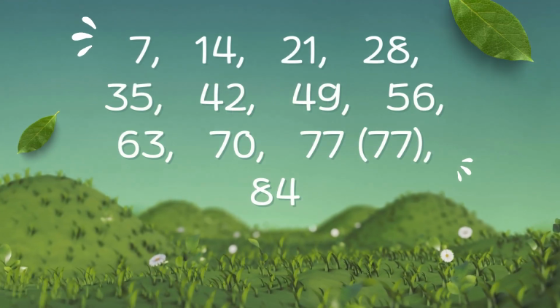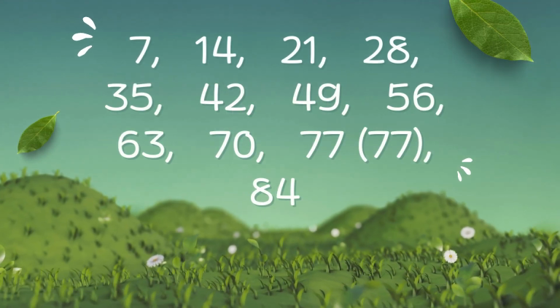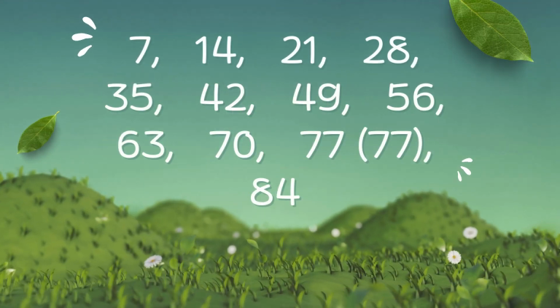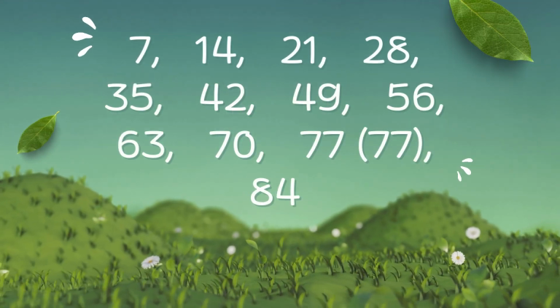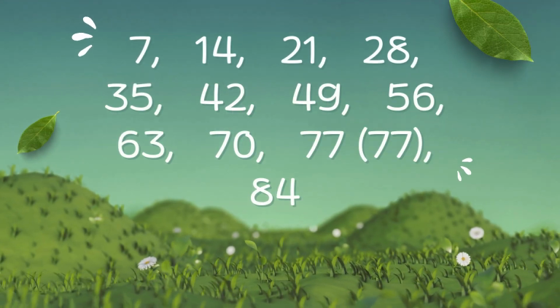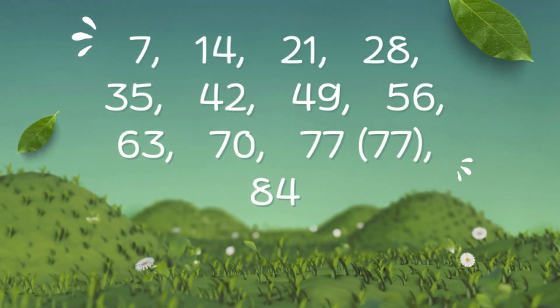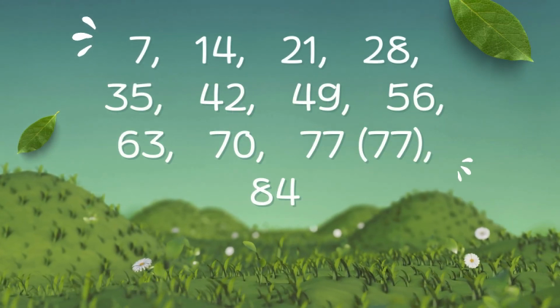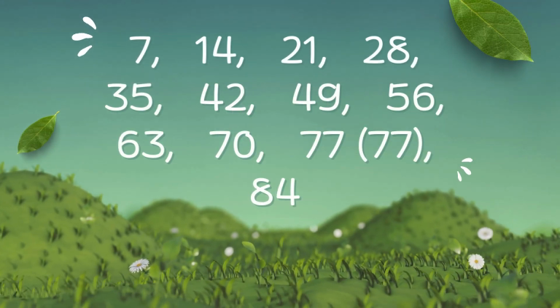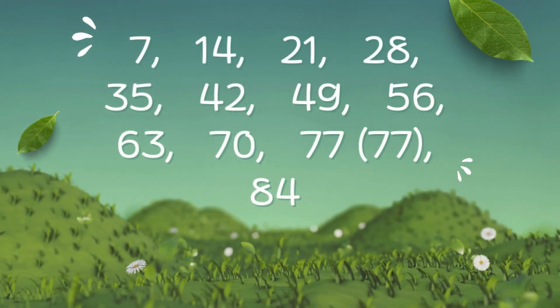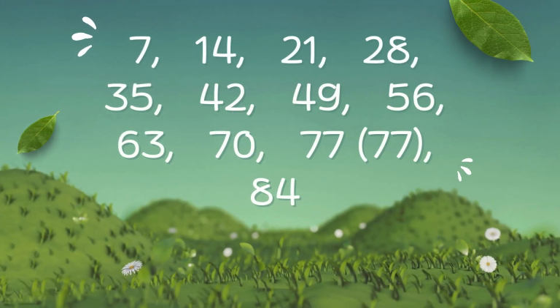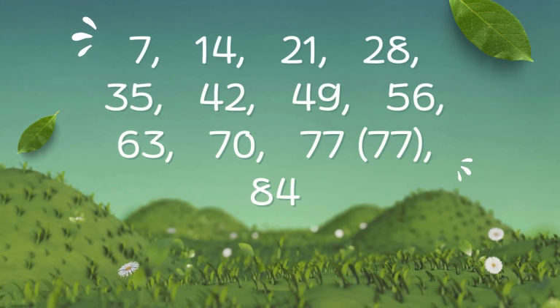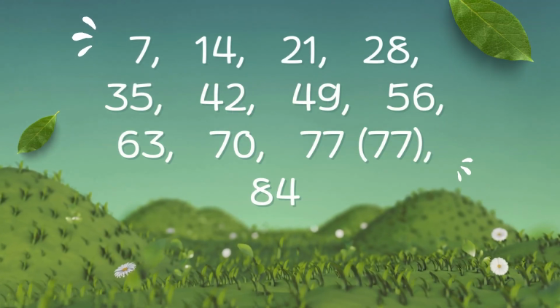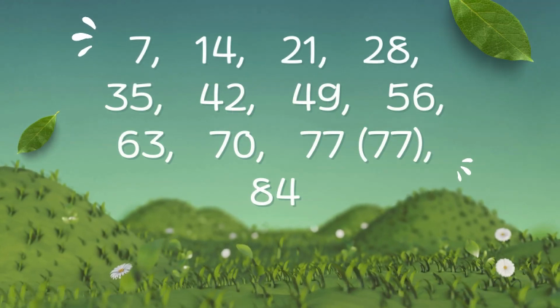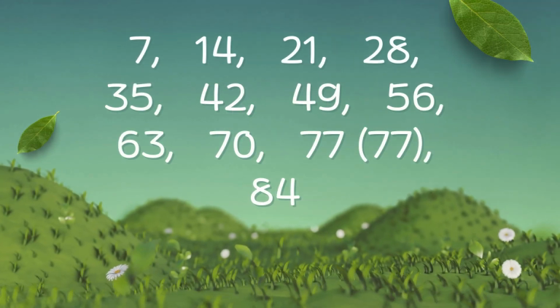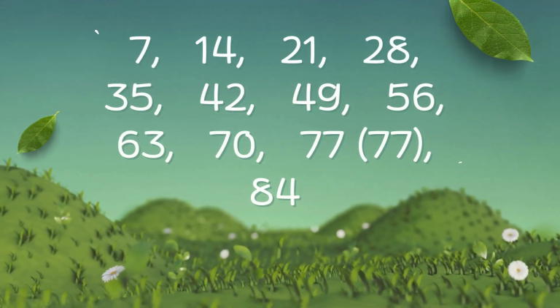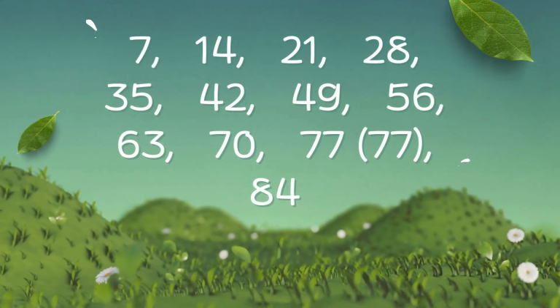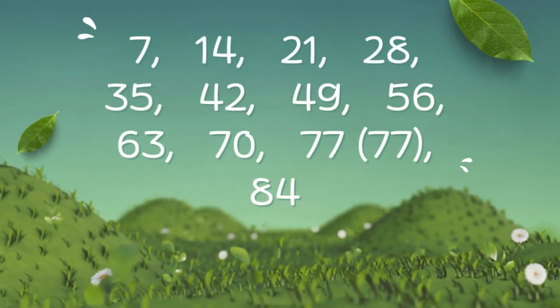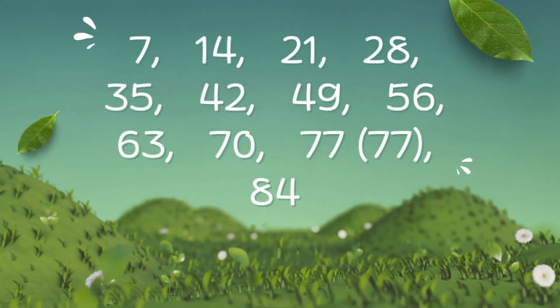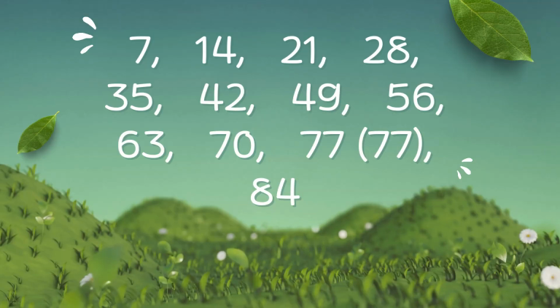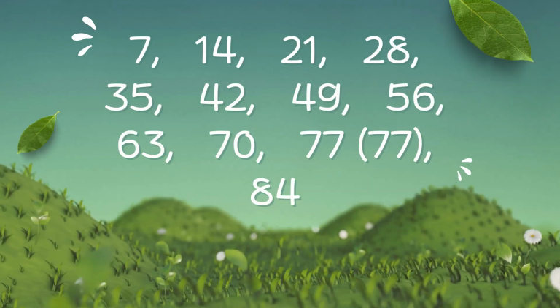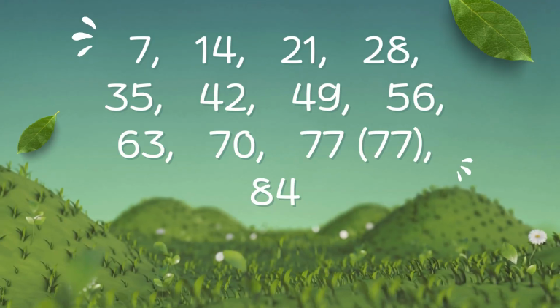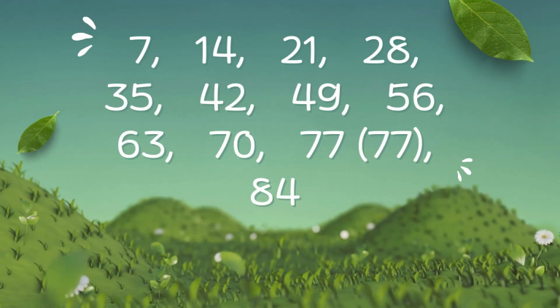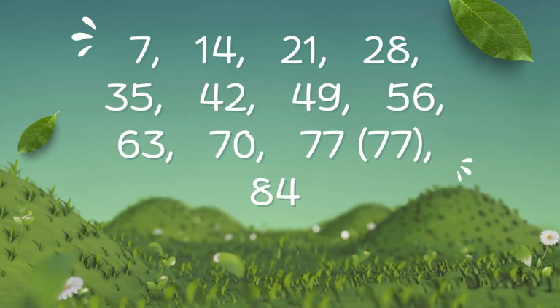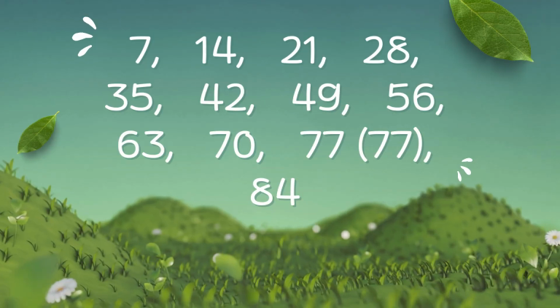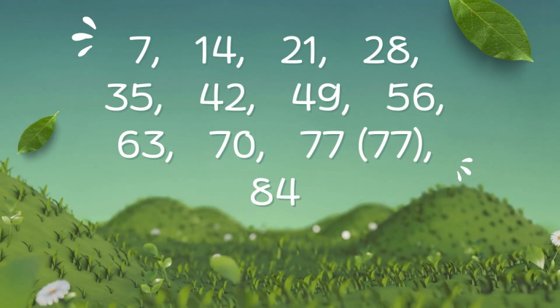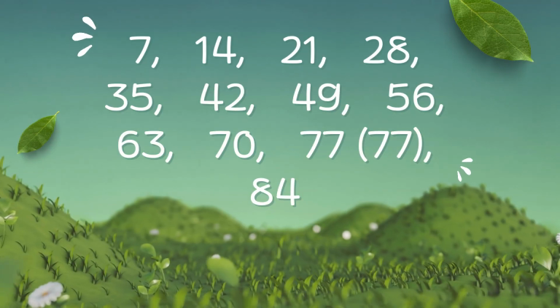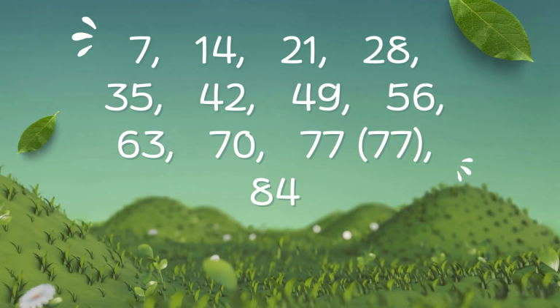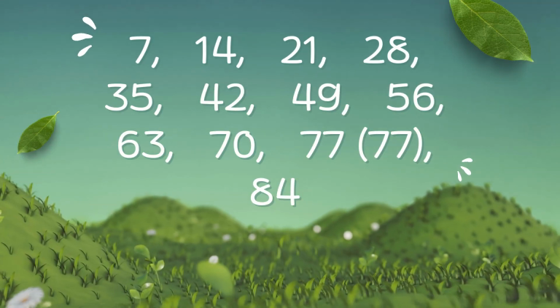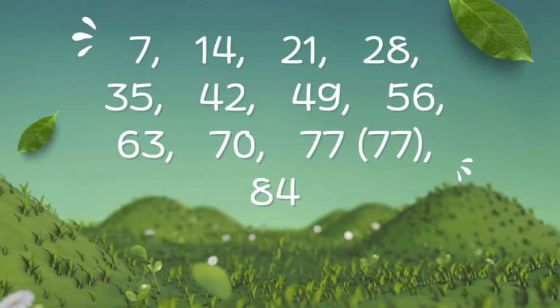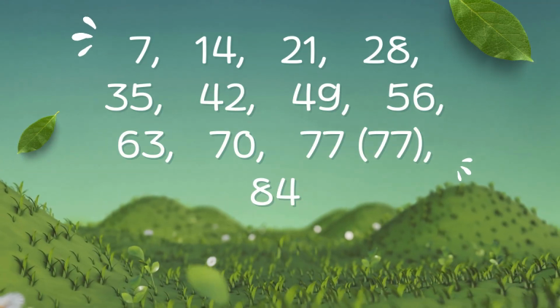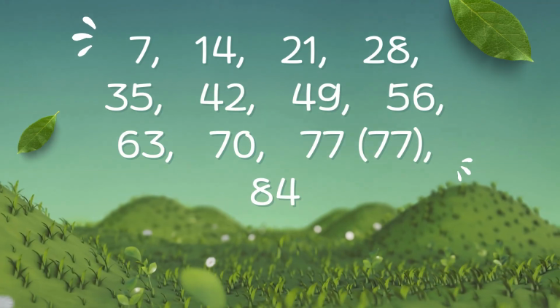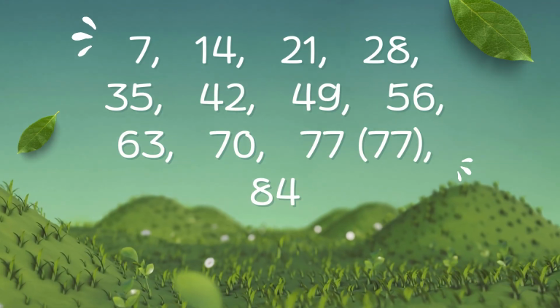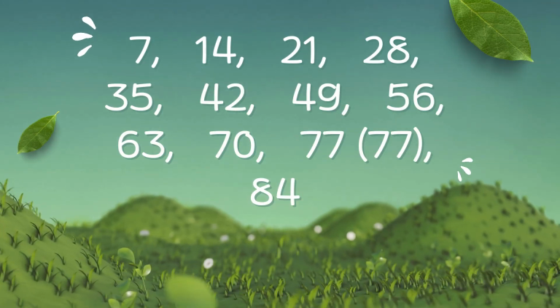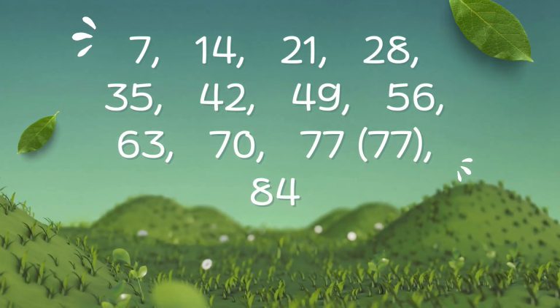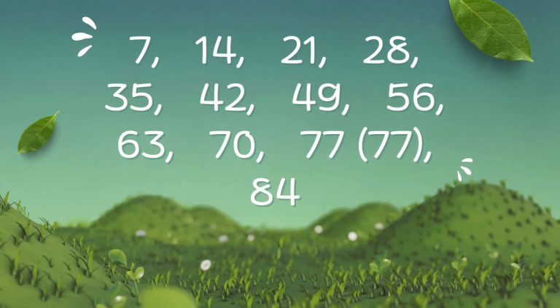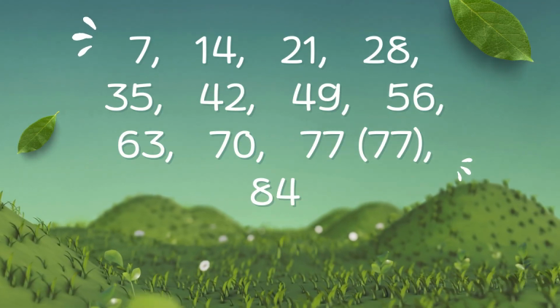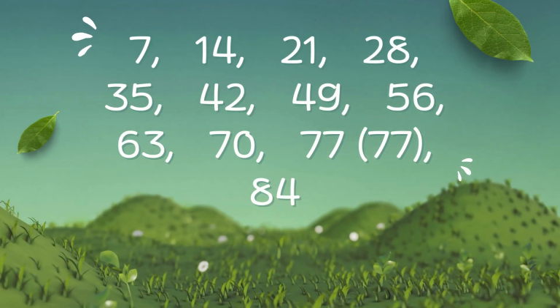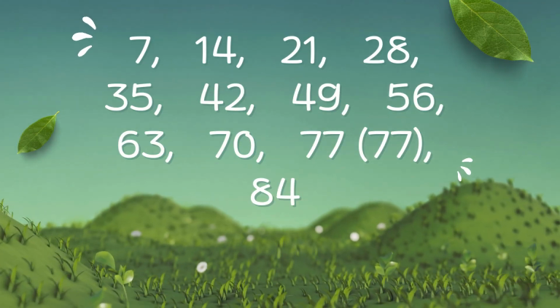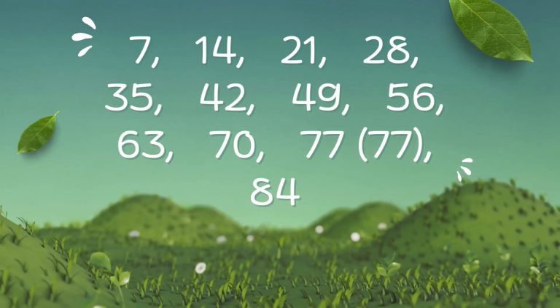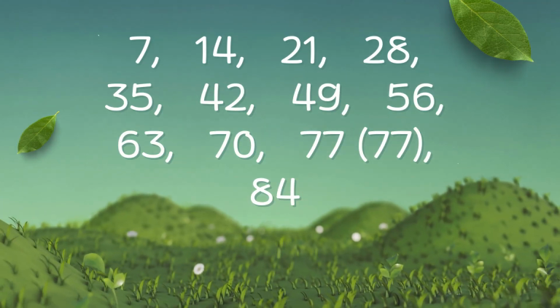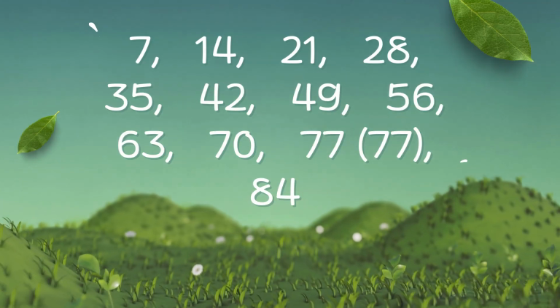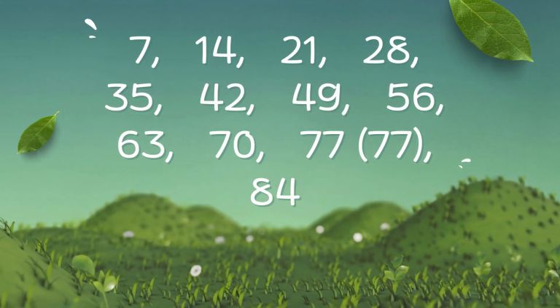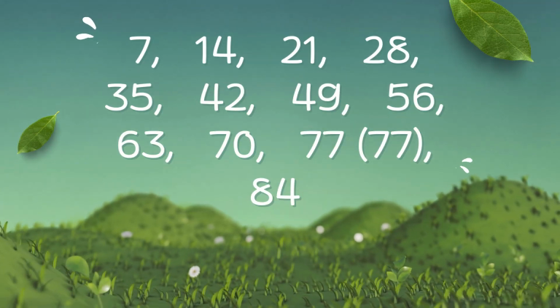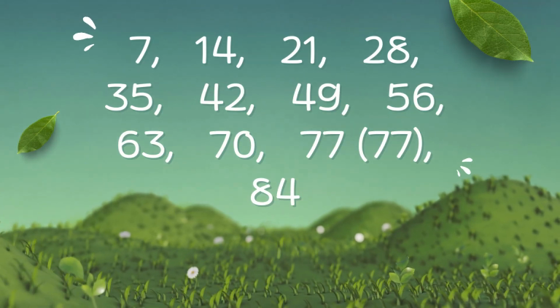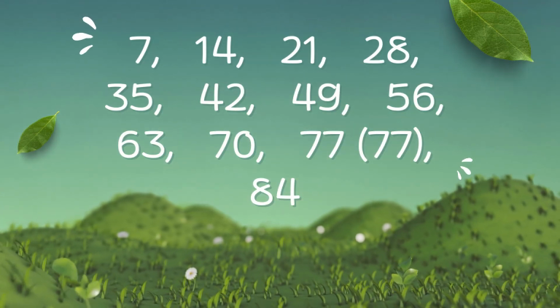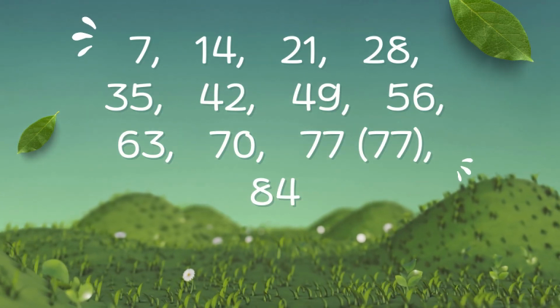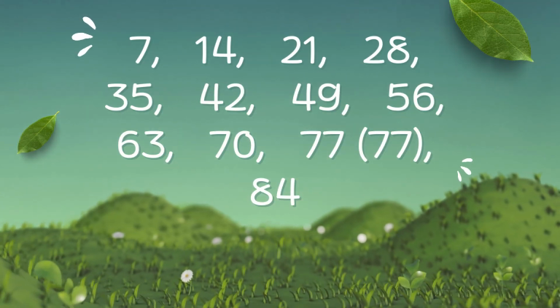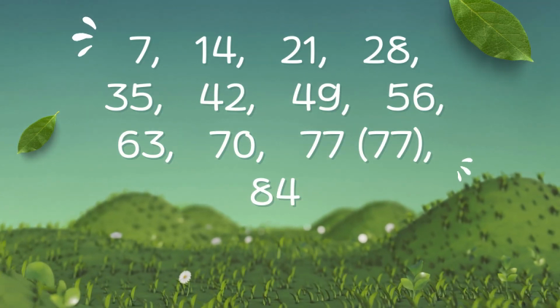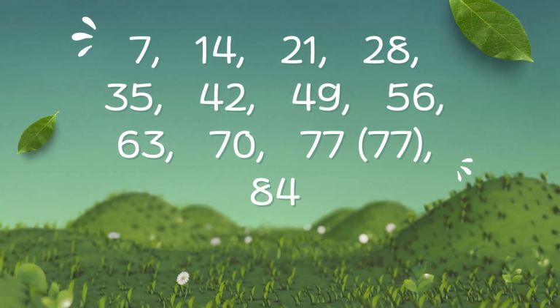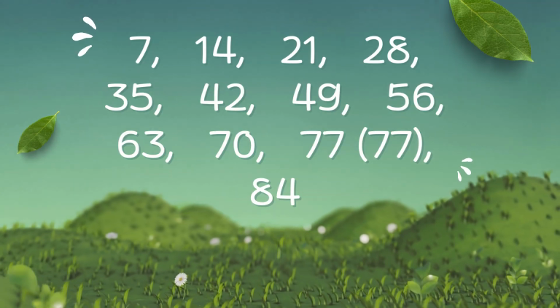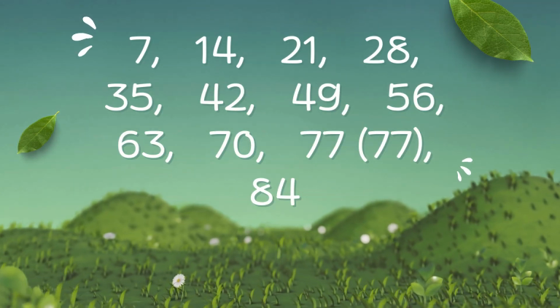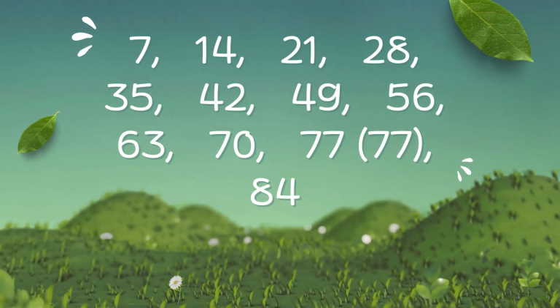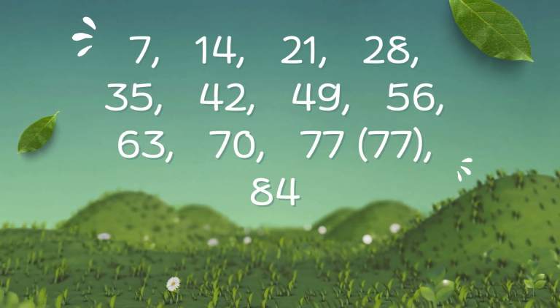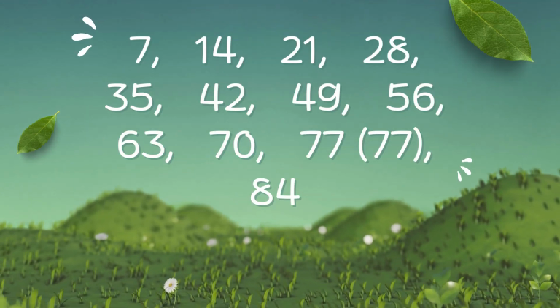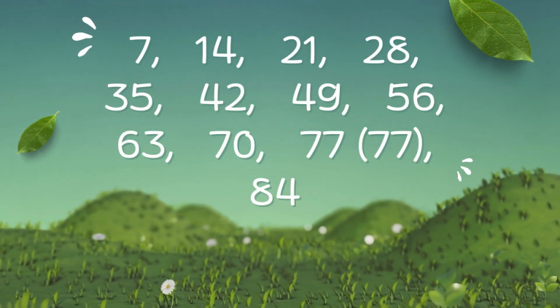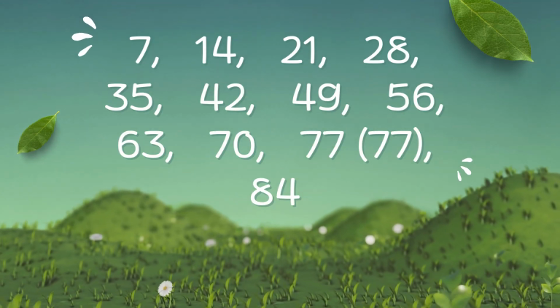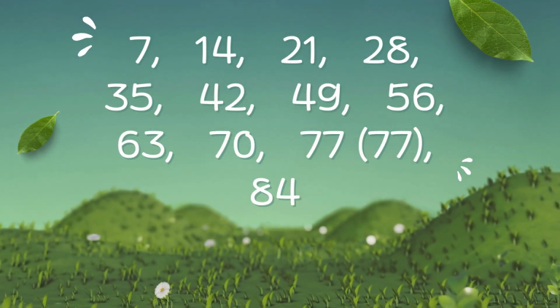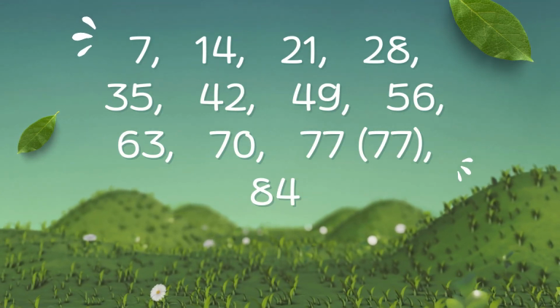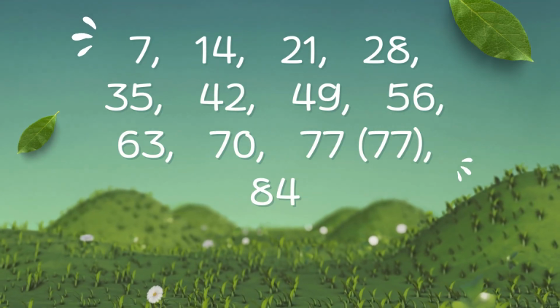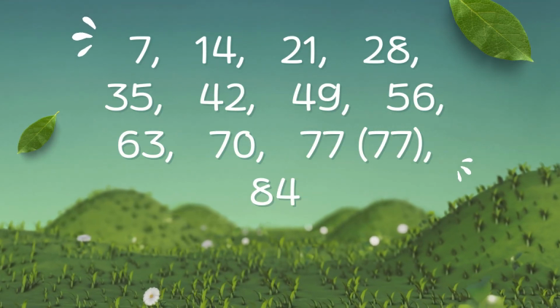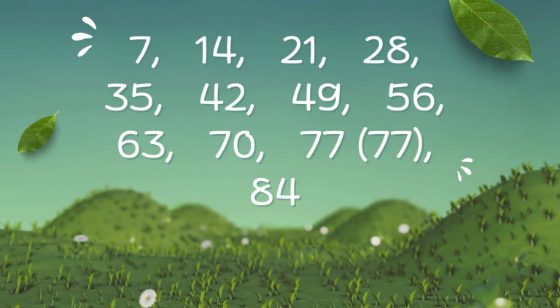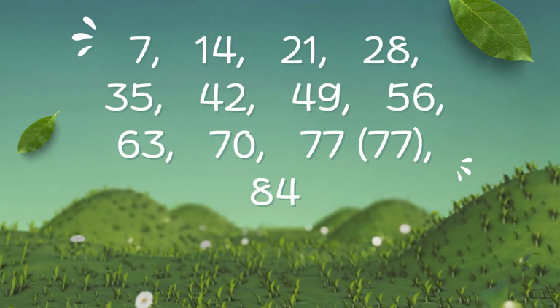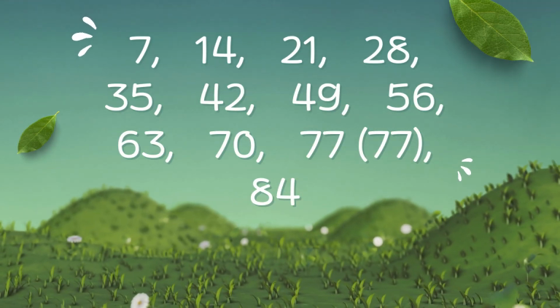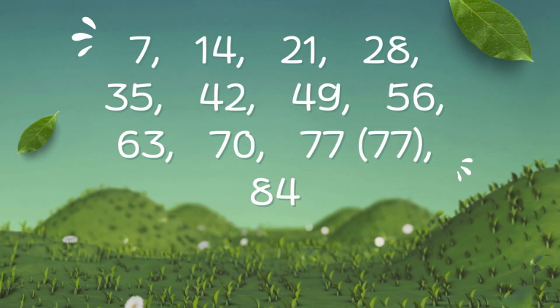7, 14, 21, 28, 25, 42, 49, 56, 63, 70, 77, 84.